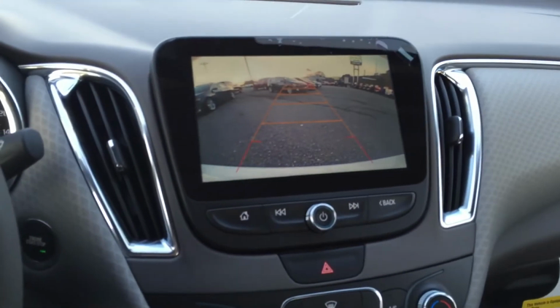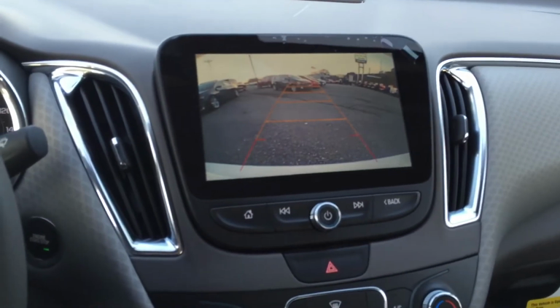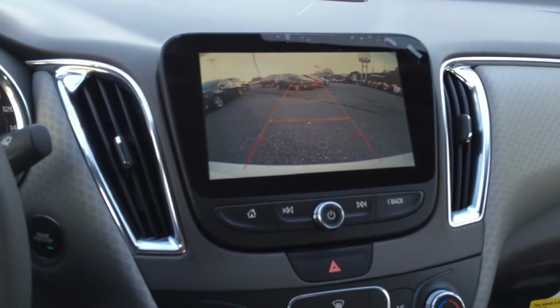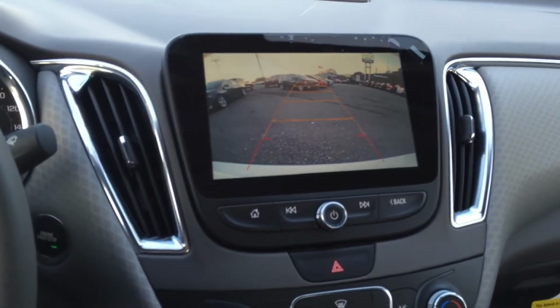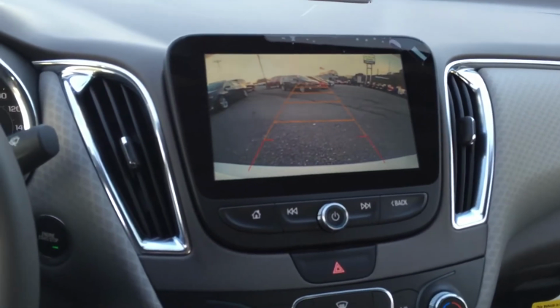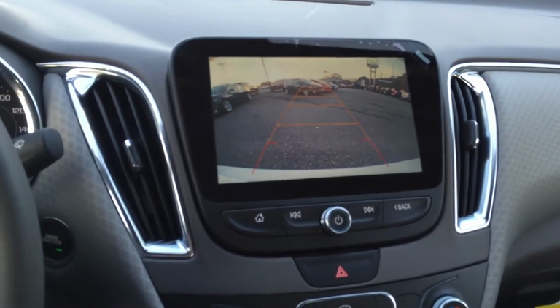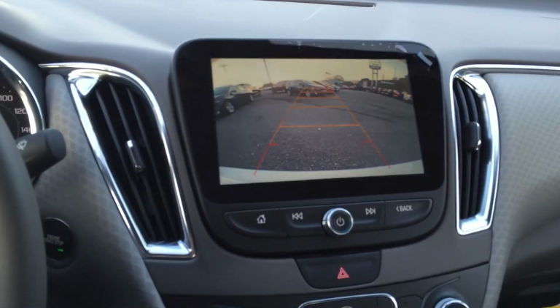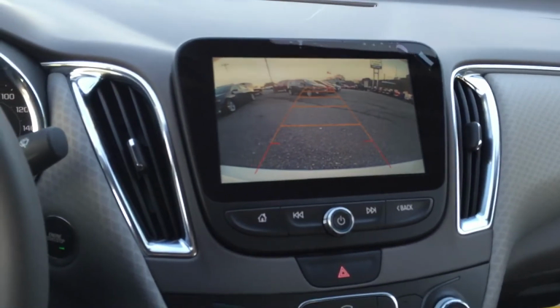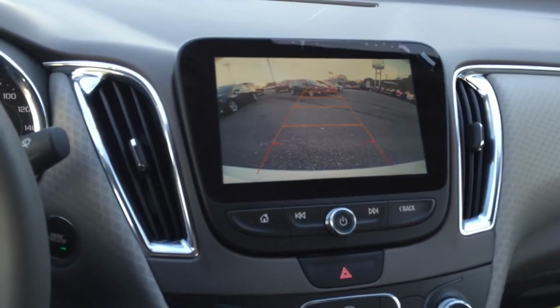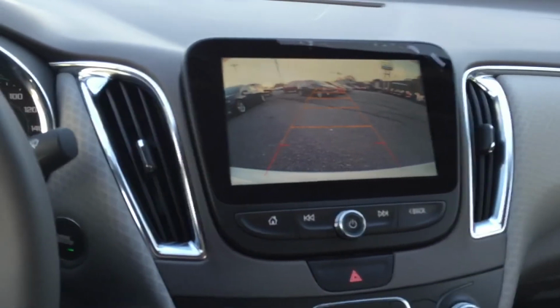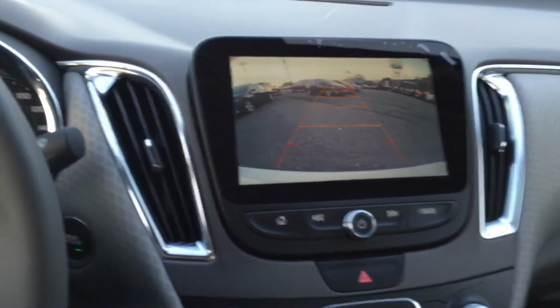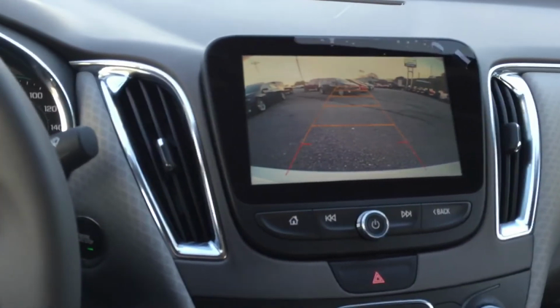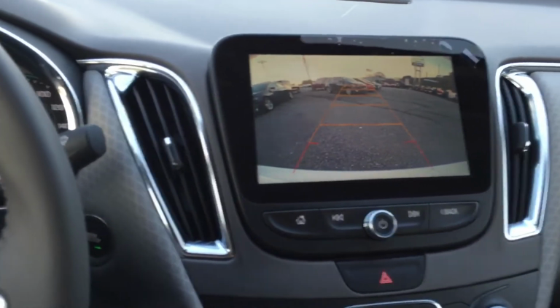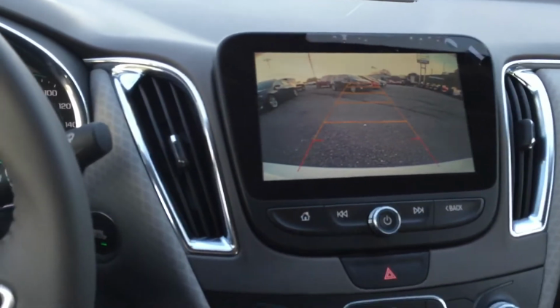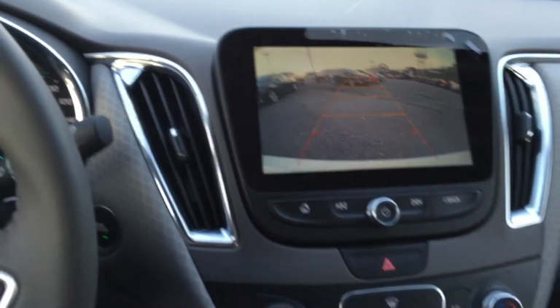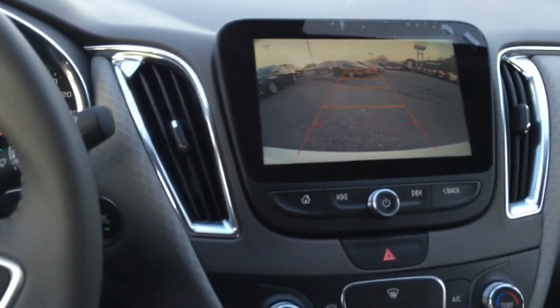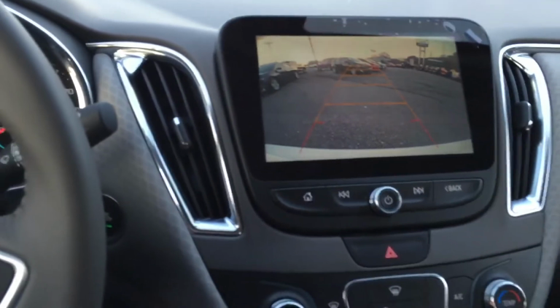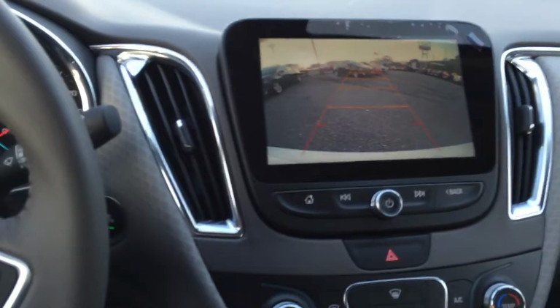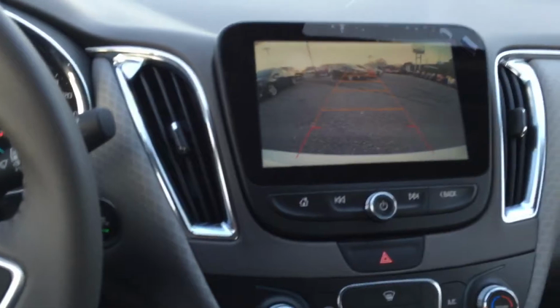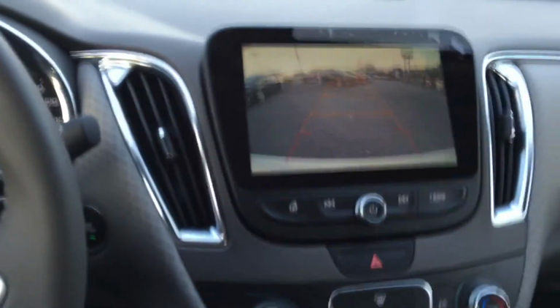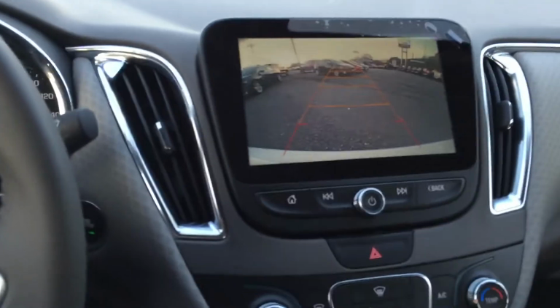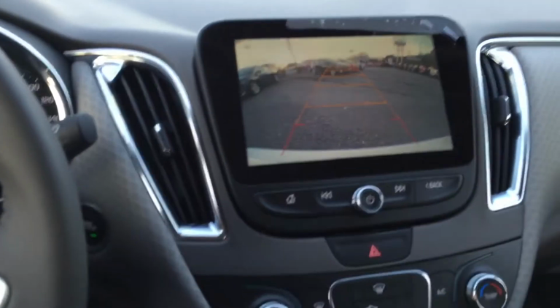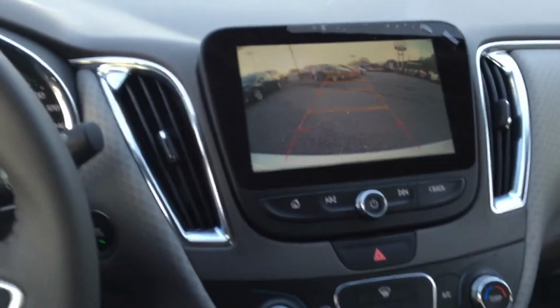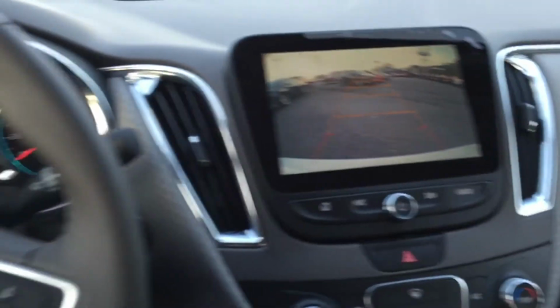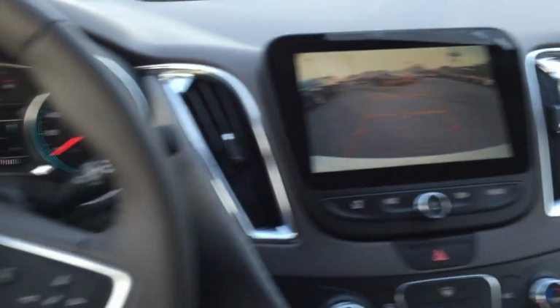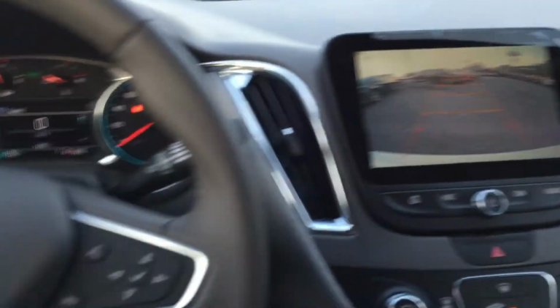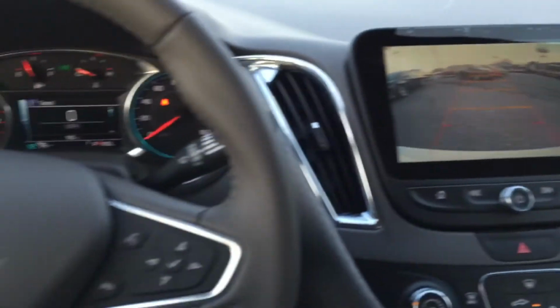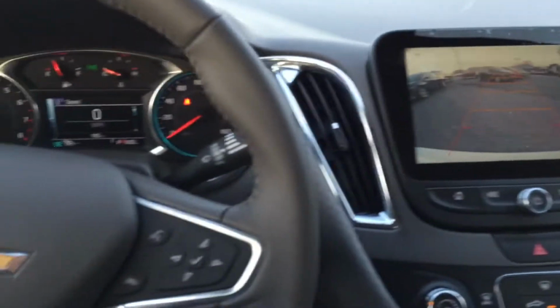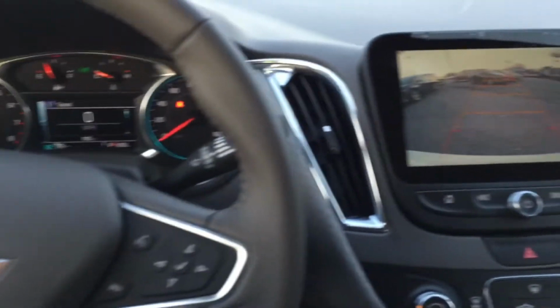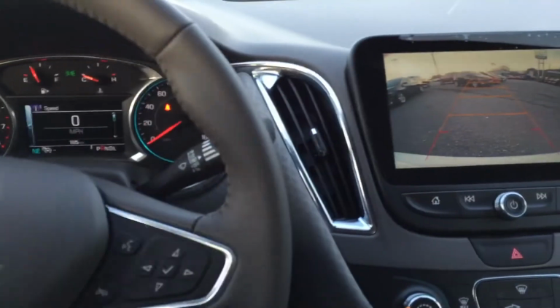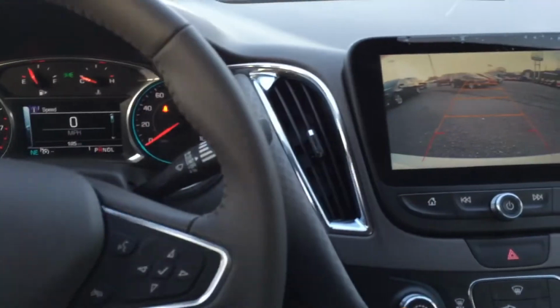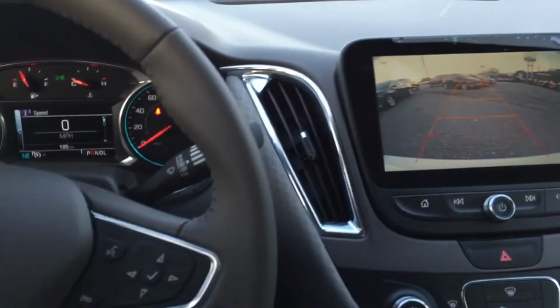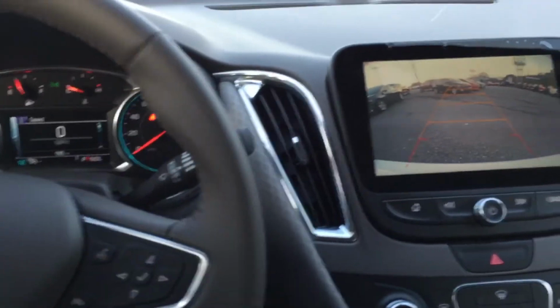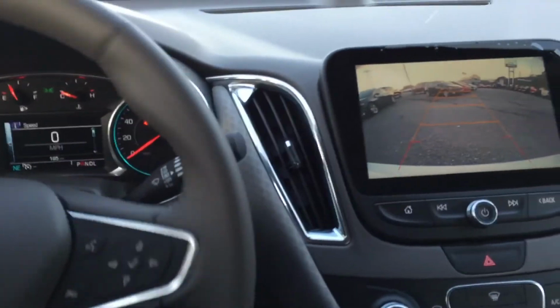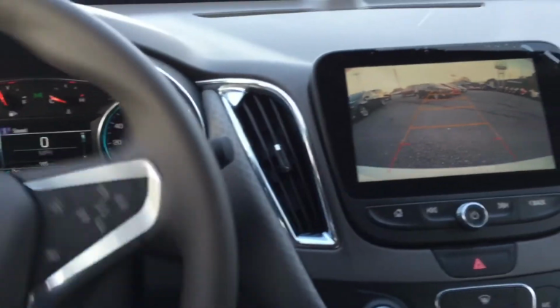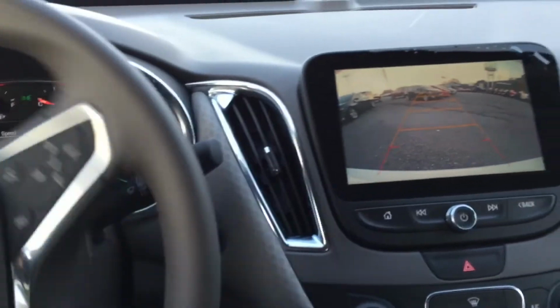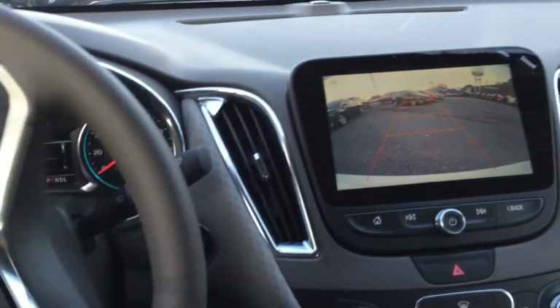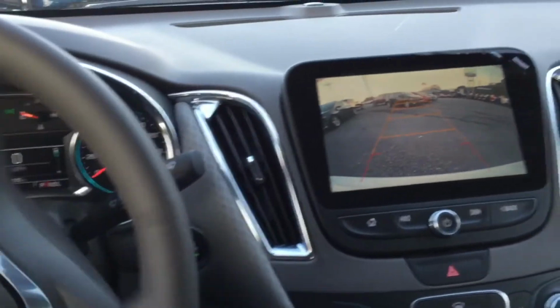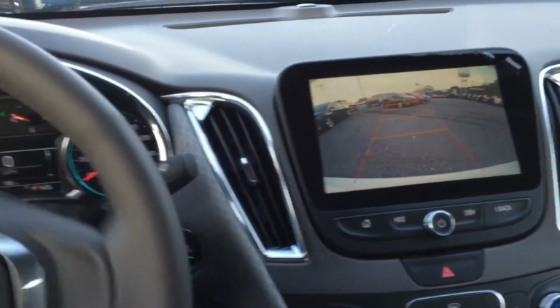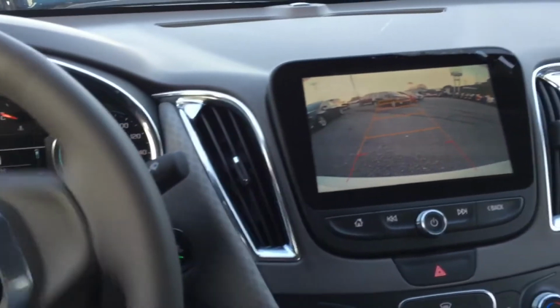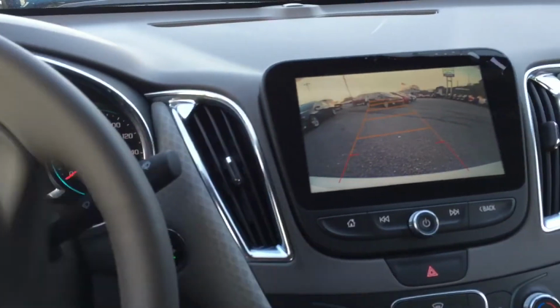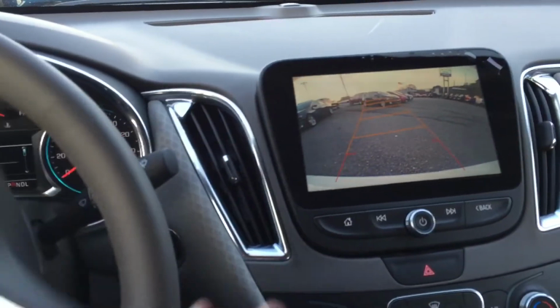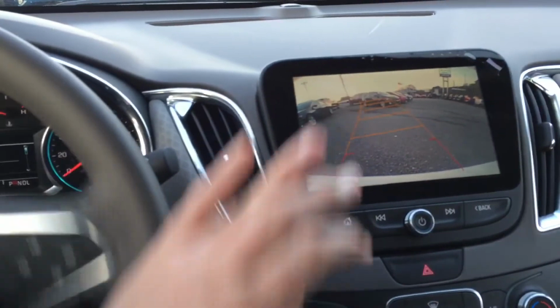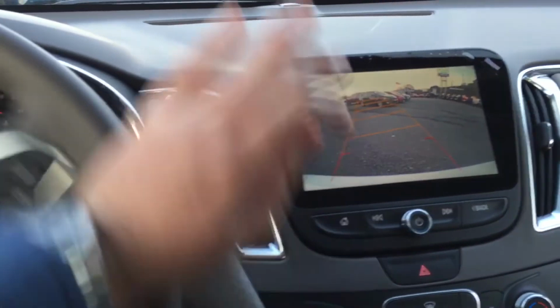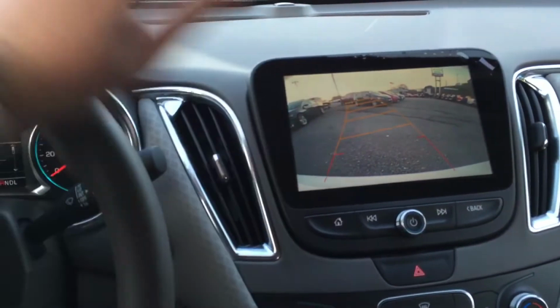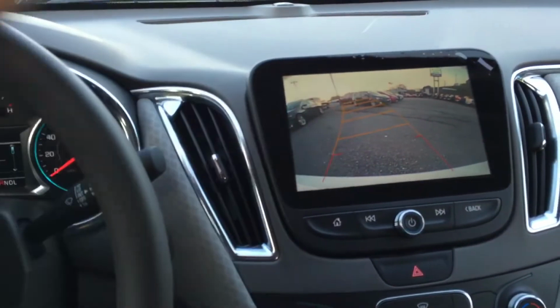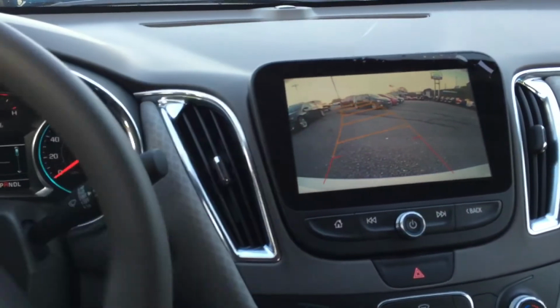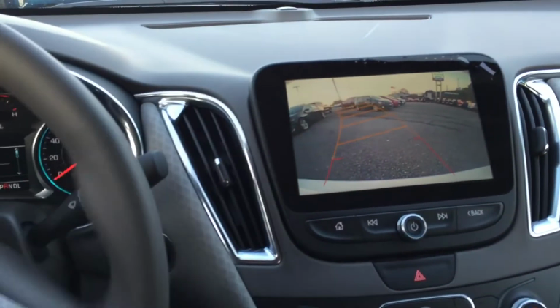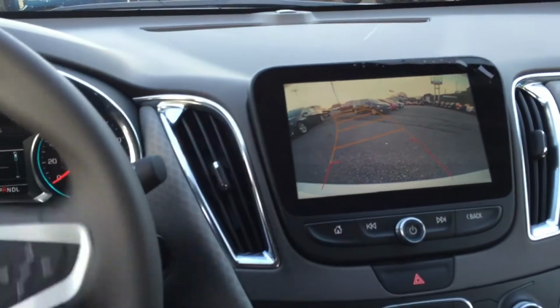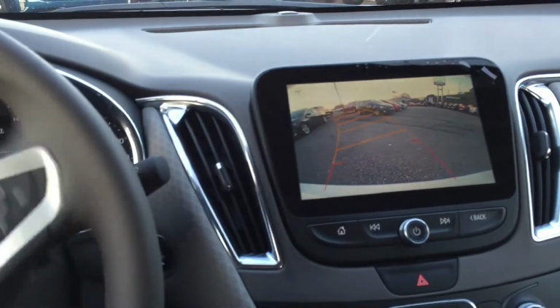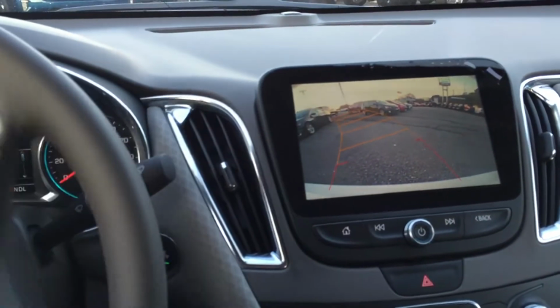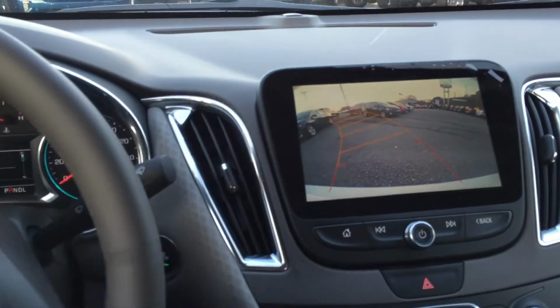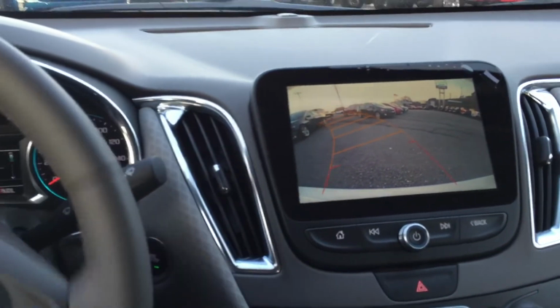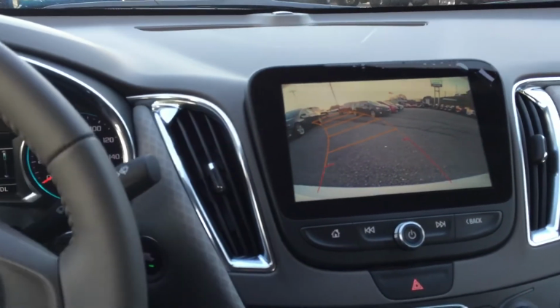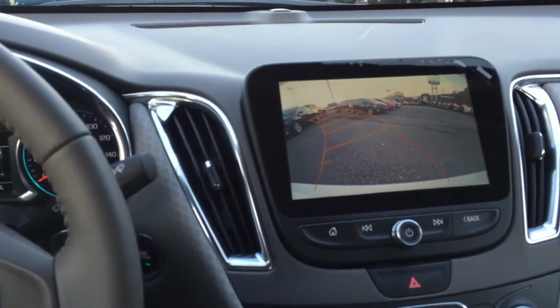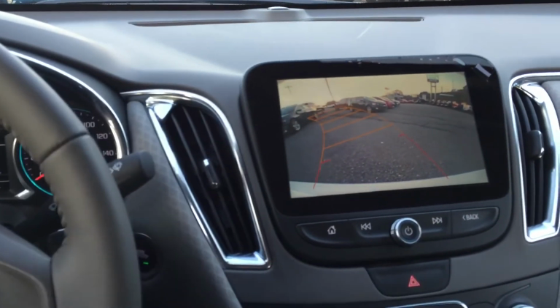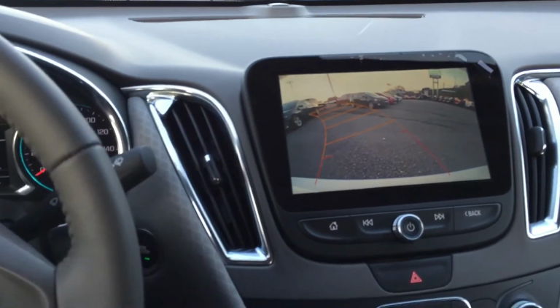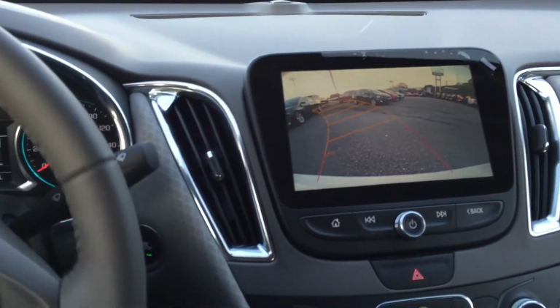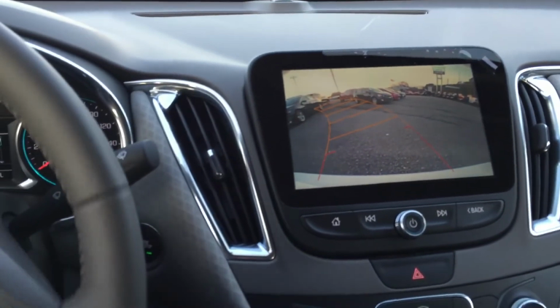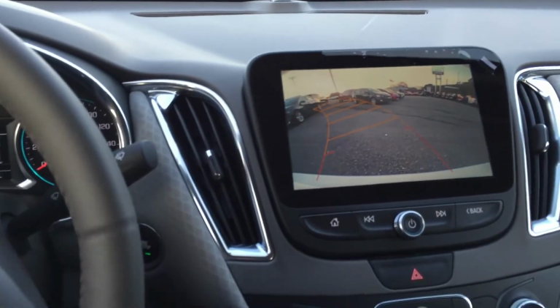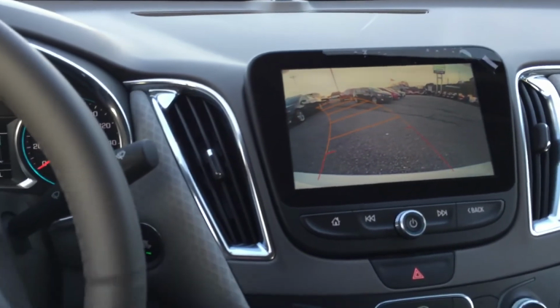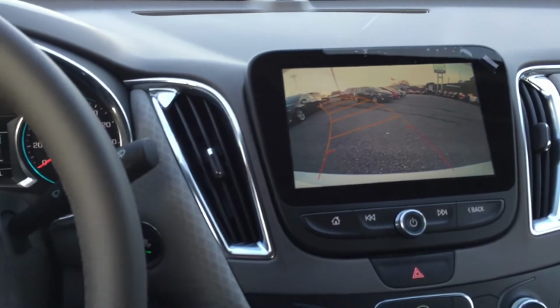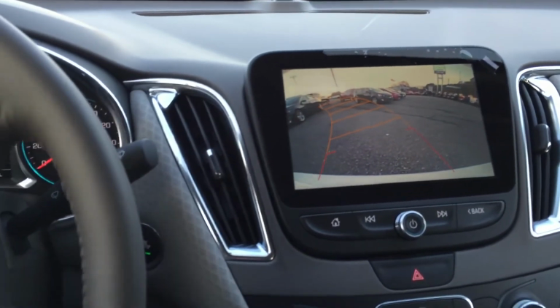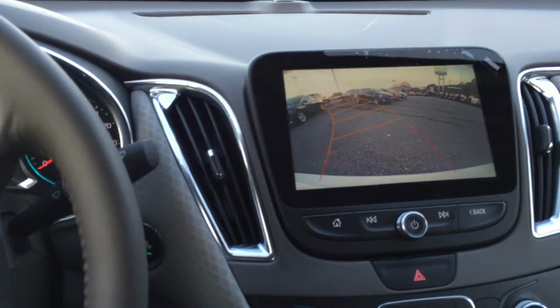Backup camera with the grid lines. Check this out — so I move the steering wheel, it moves the grid lines.